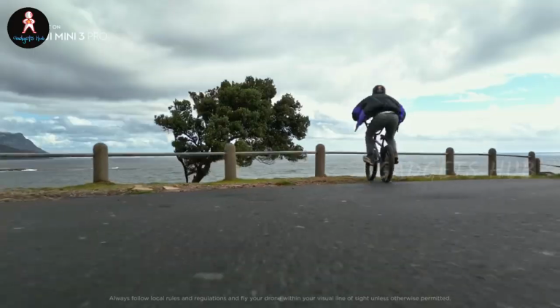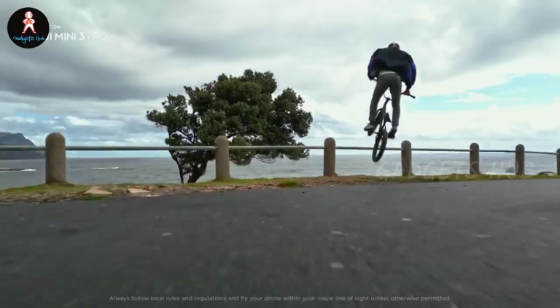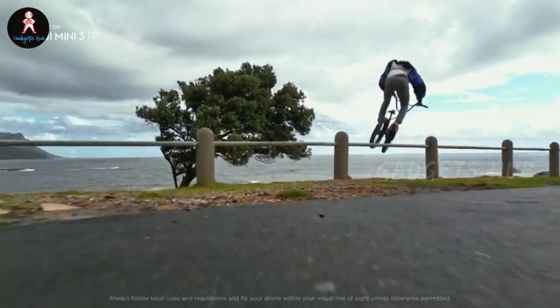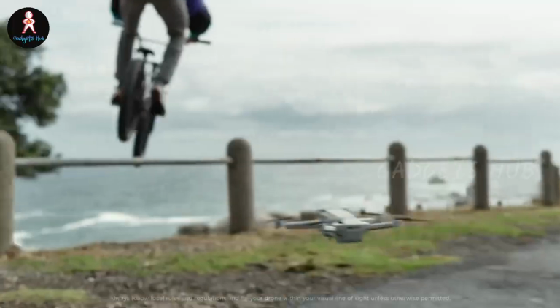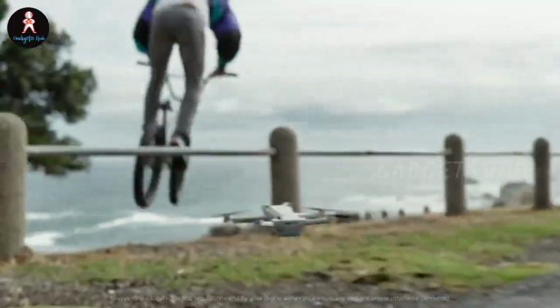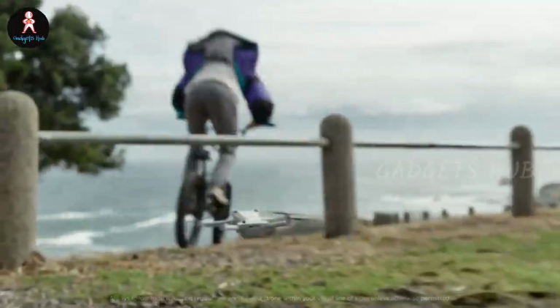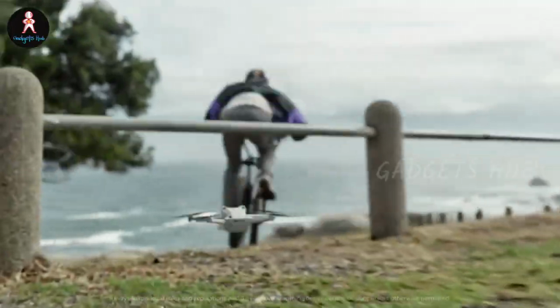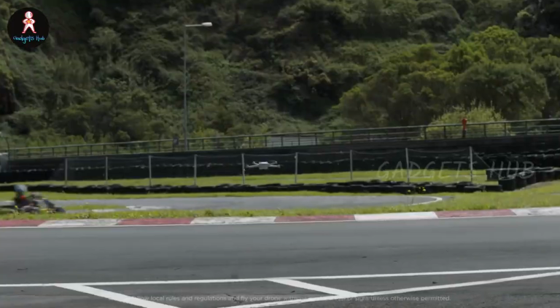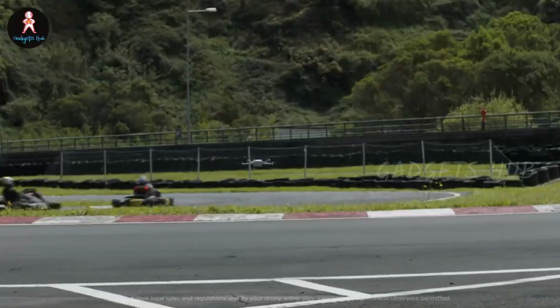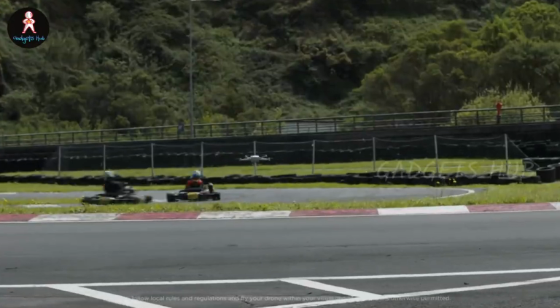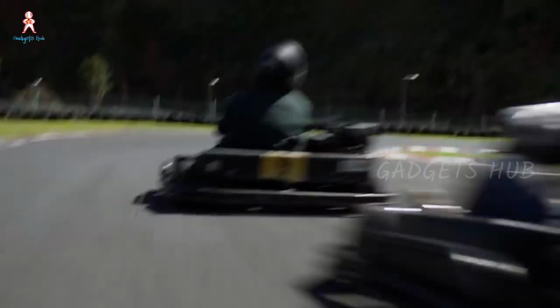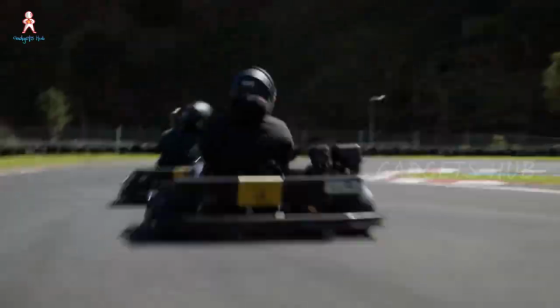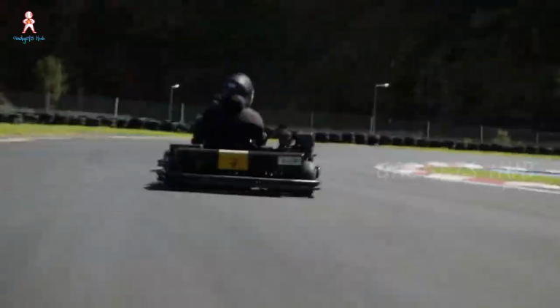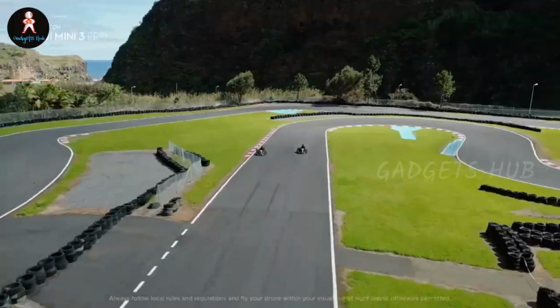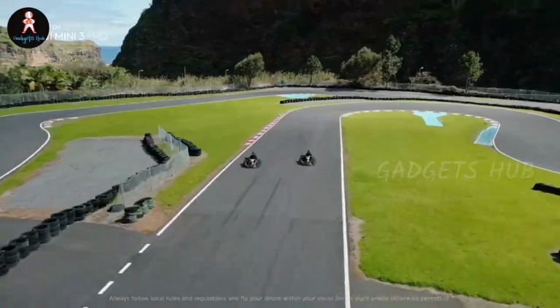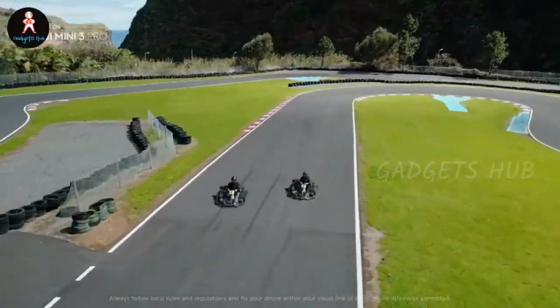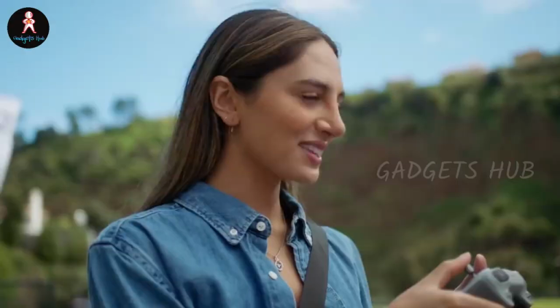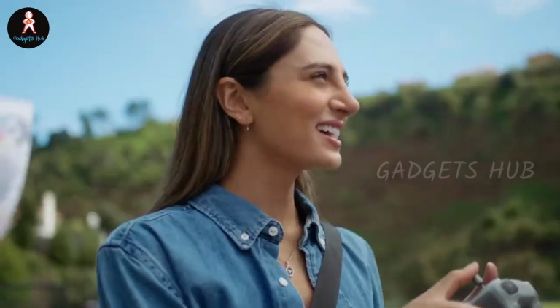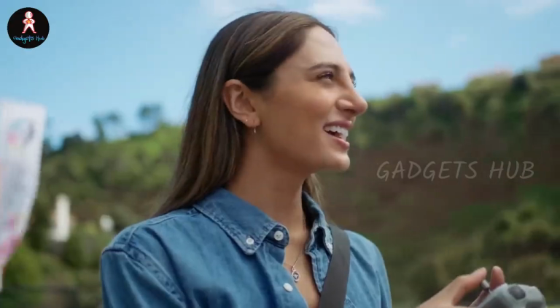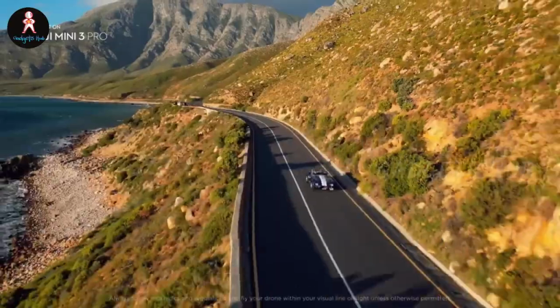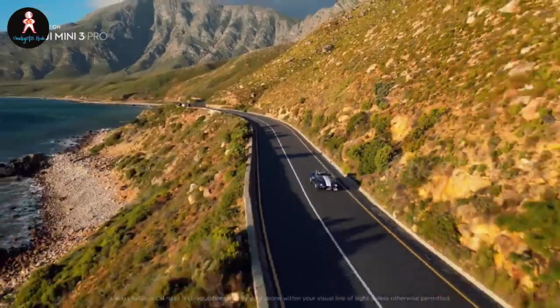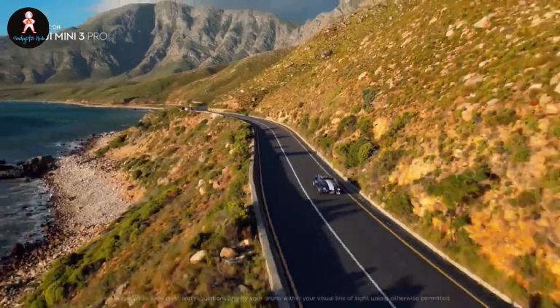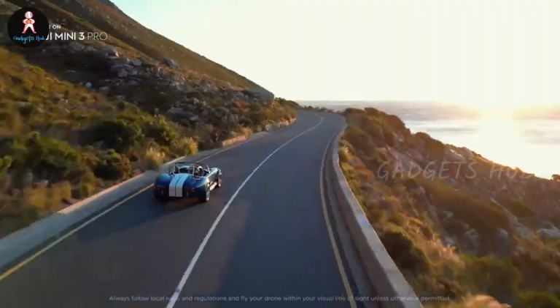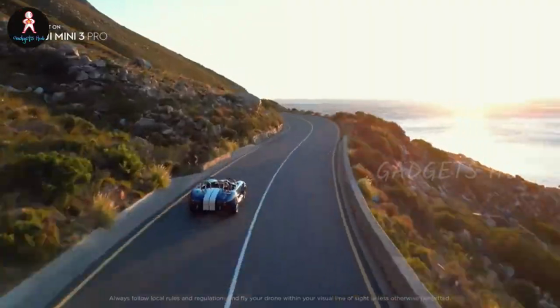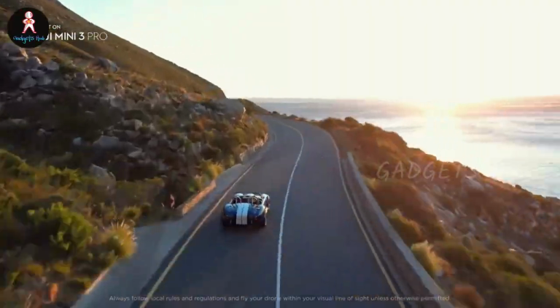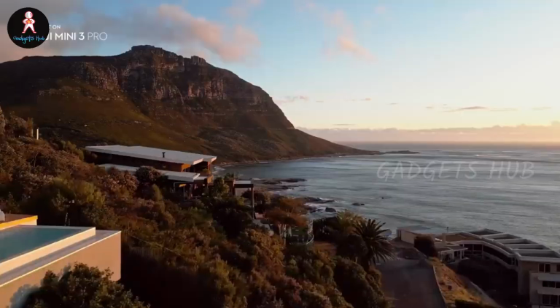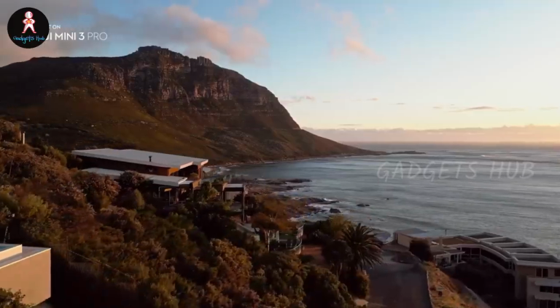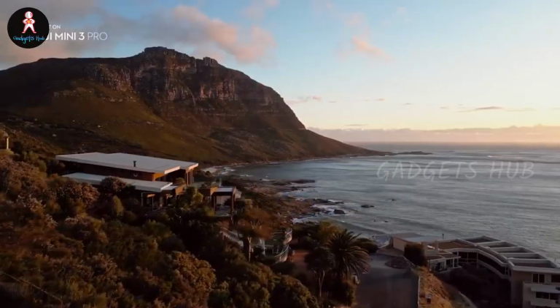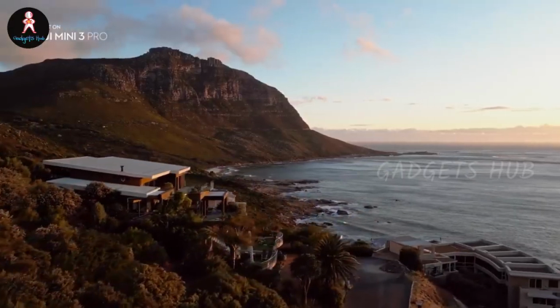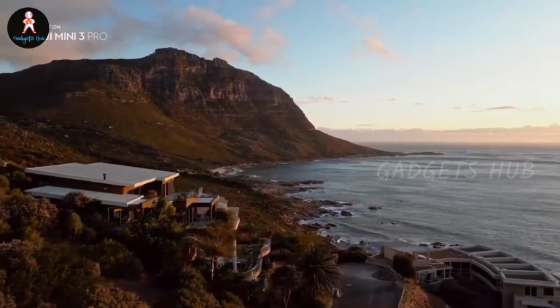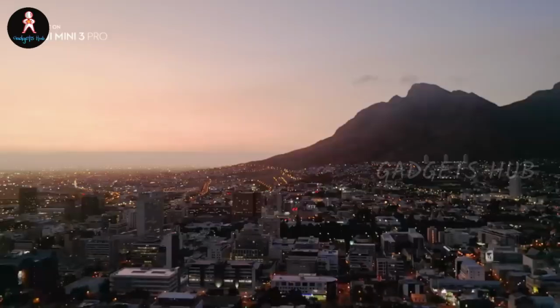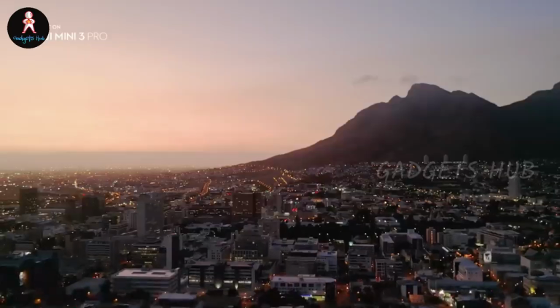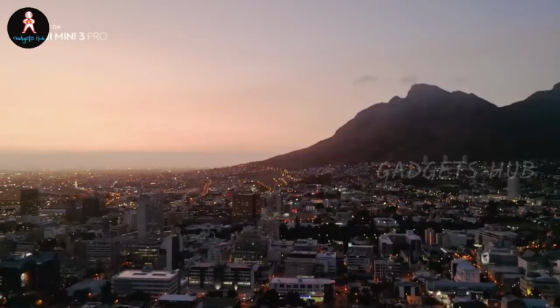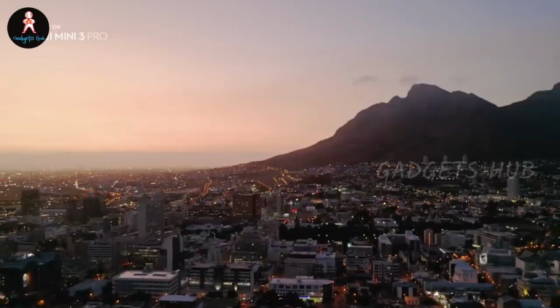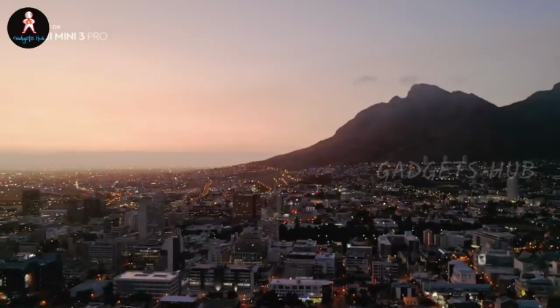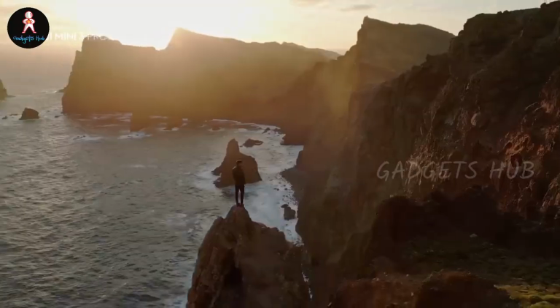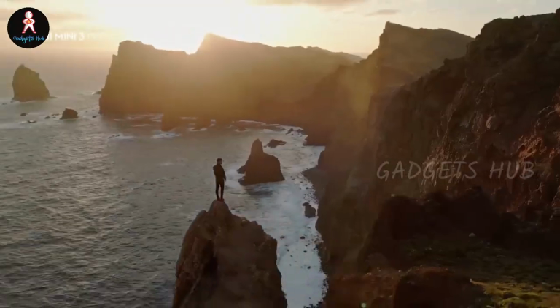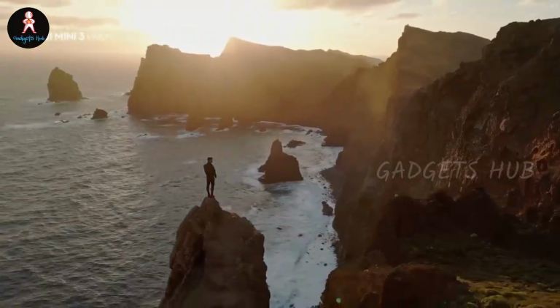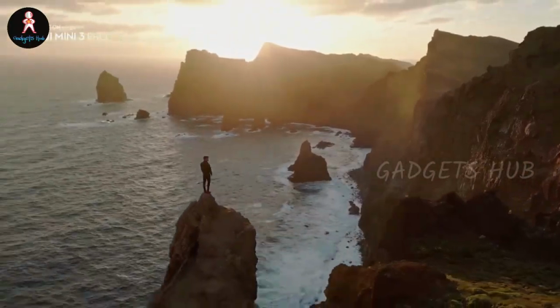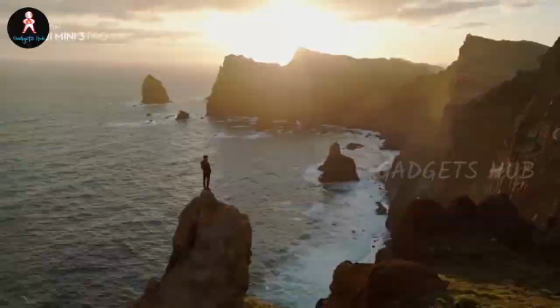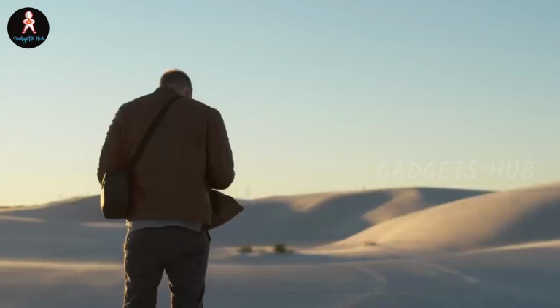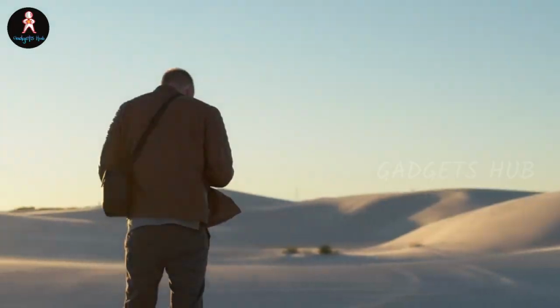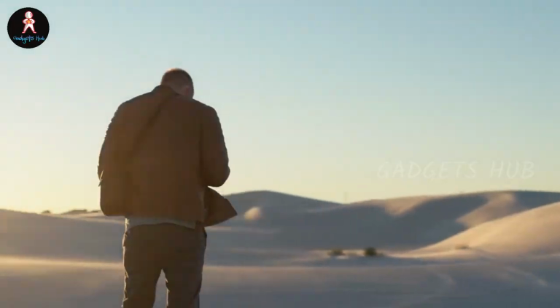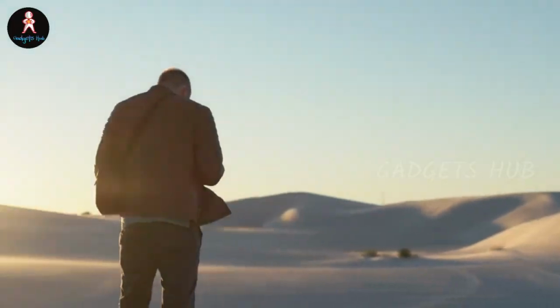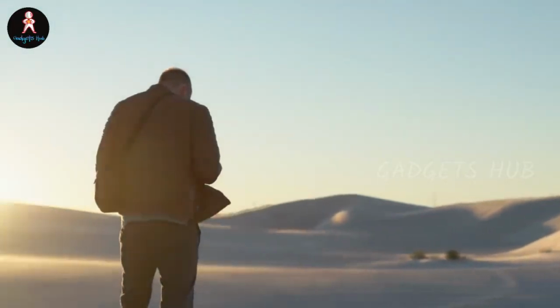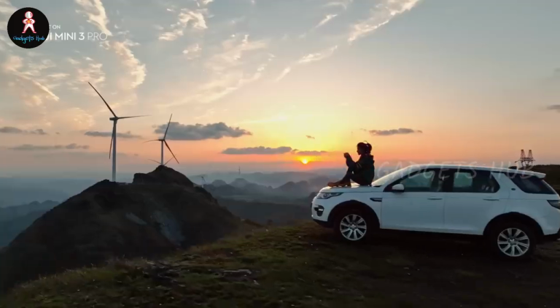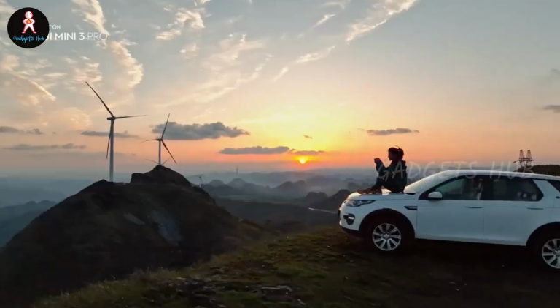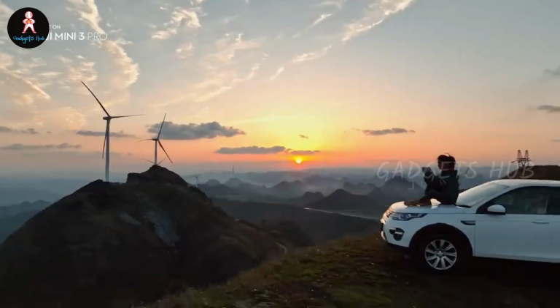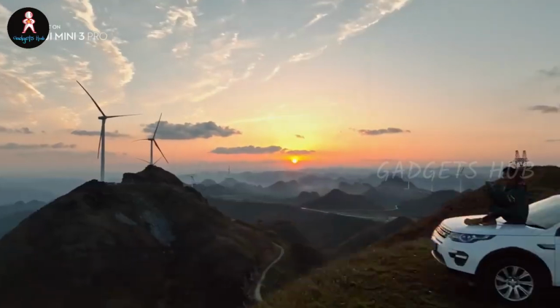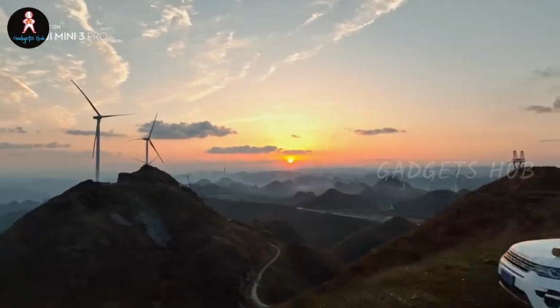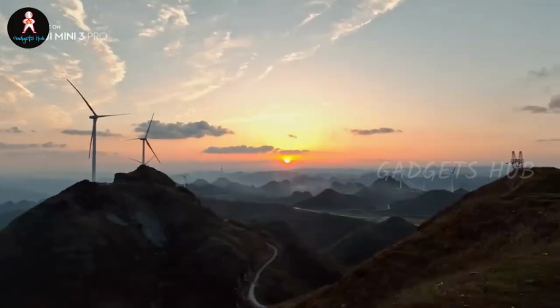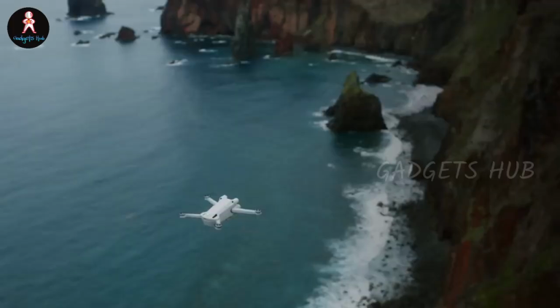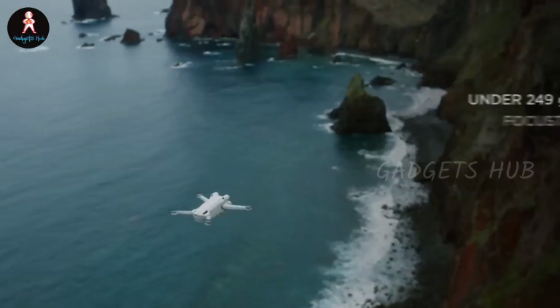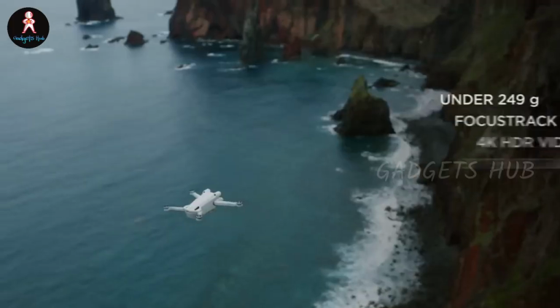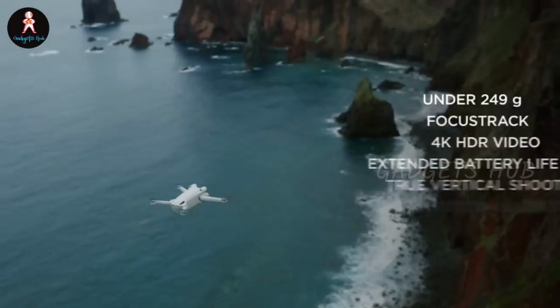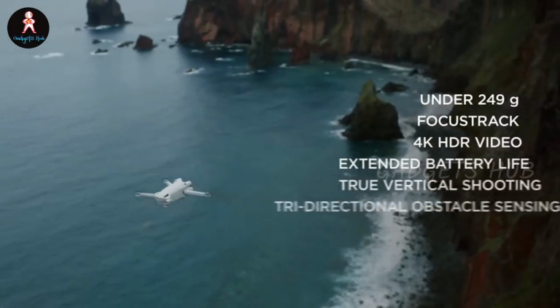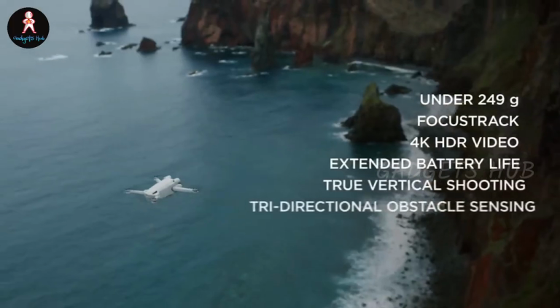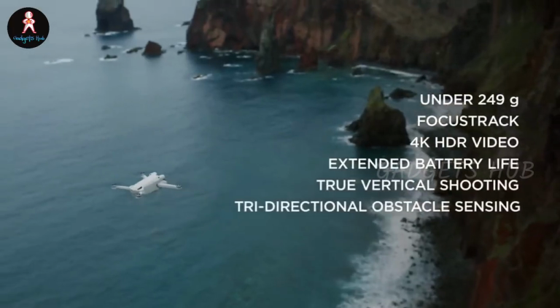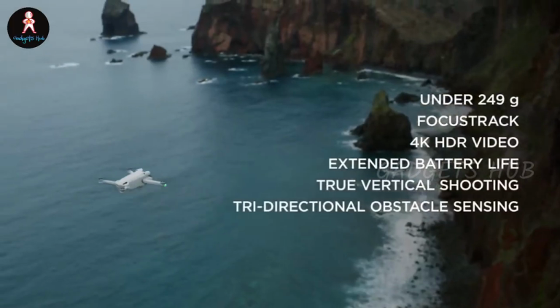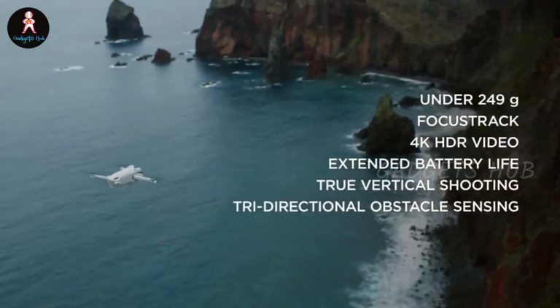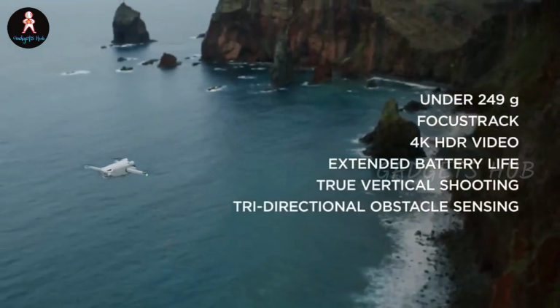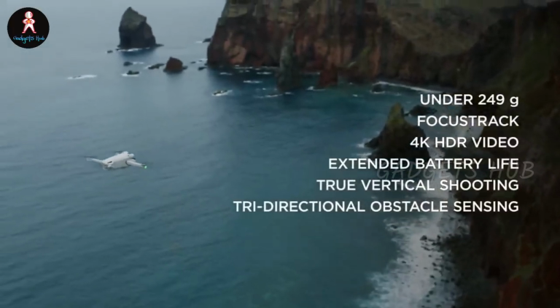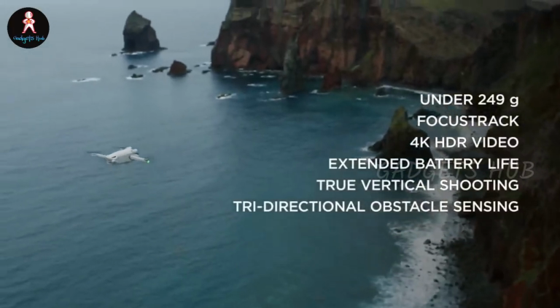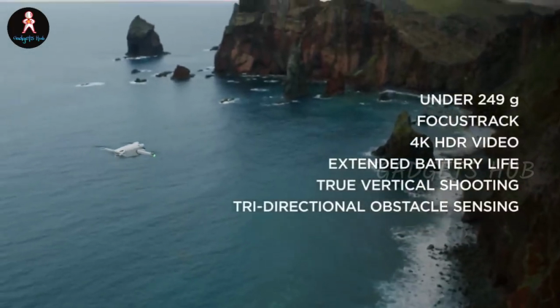Finally, enjoy an extended flight time of up to 34 minutes and up to 25 kilometers flight distance to cover your aerial photography needs.